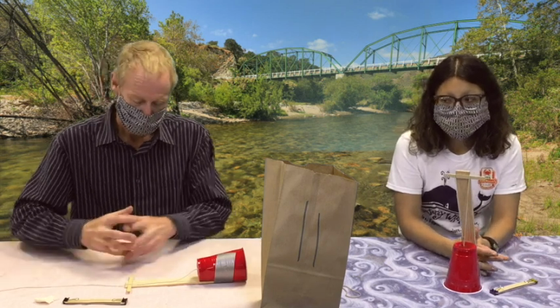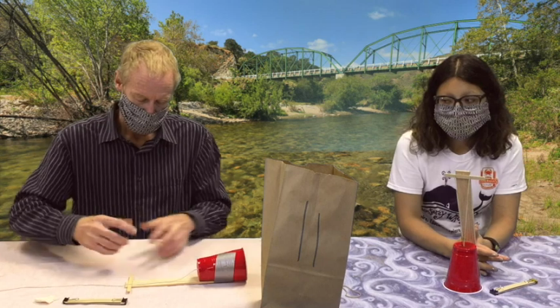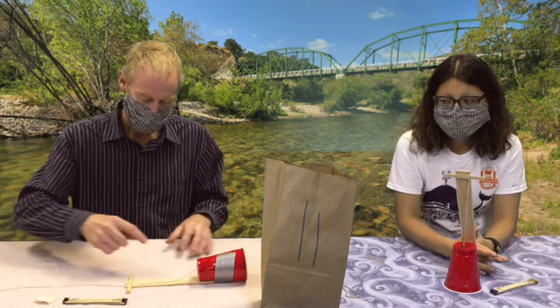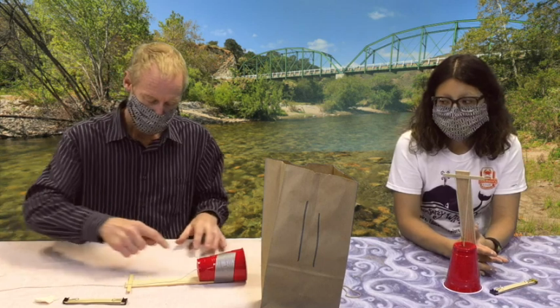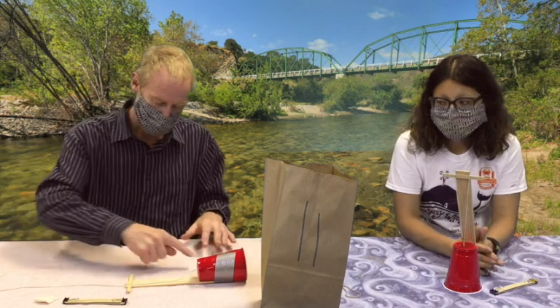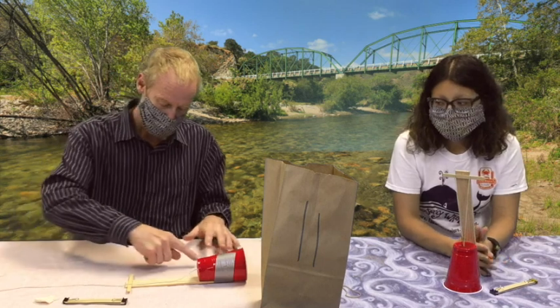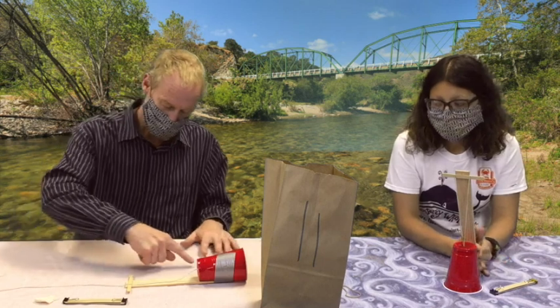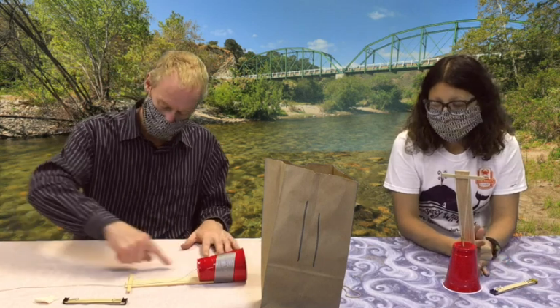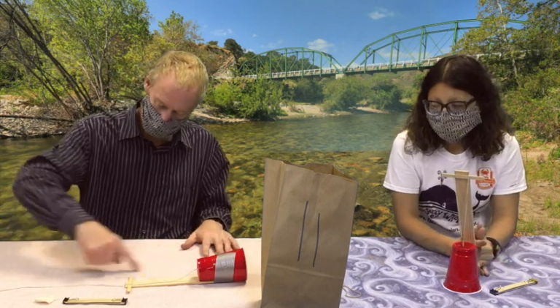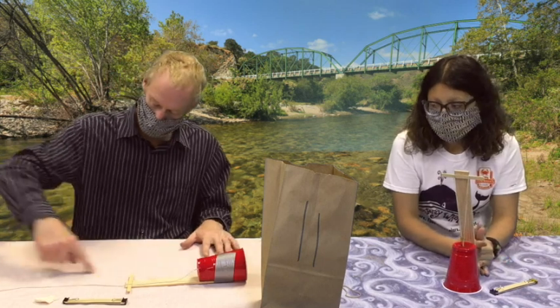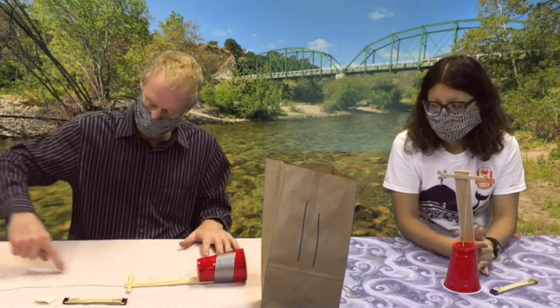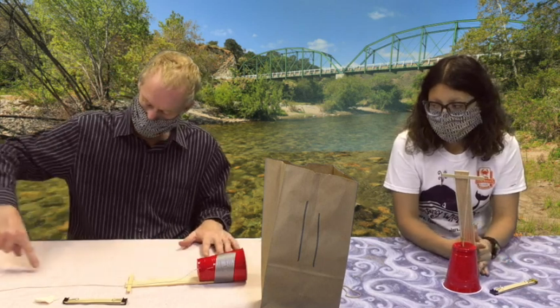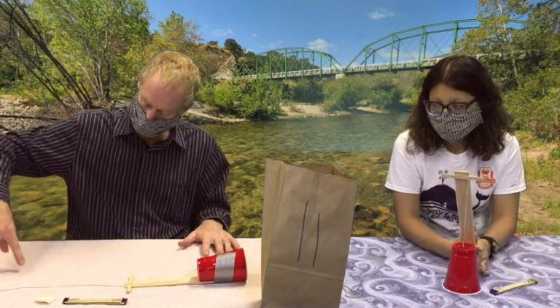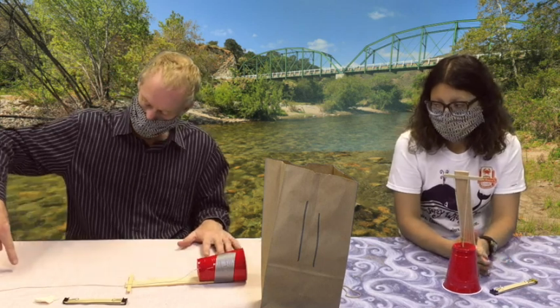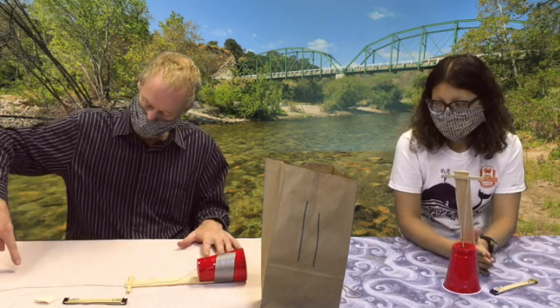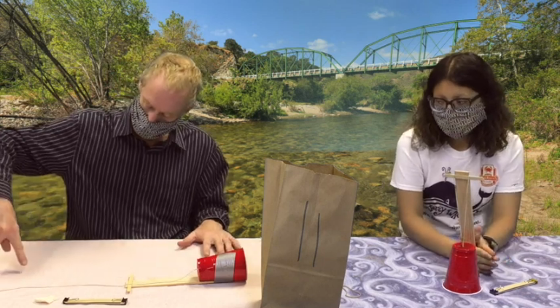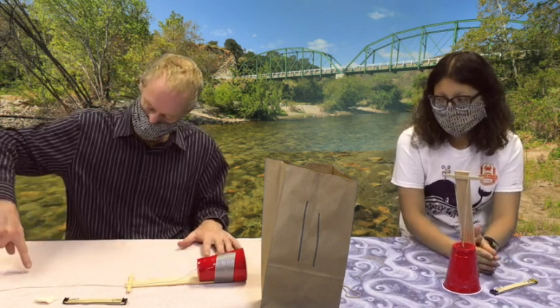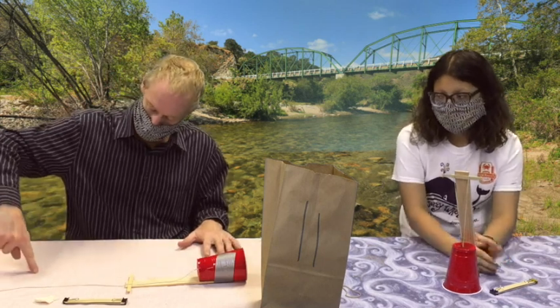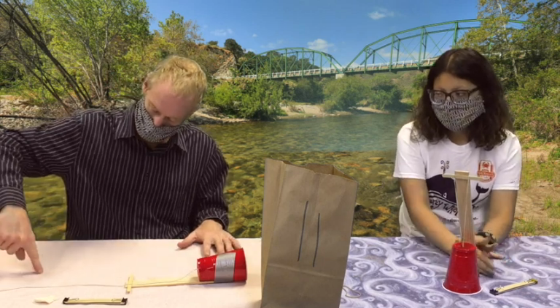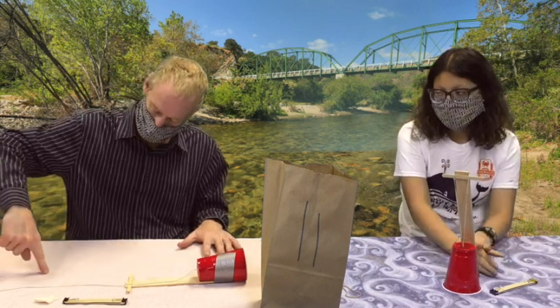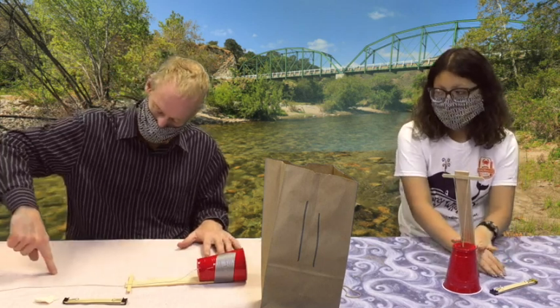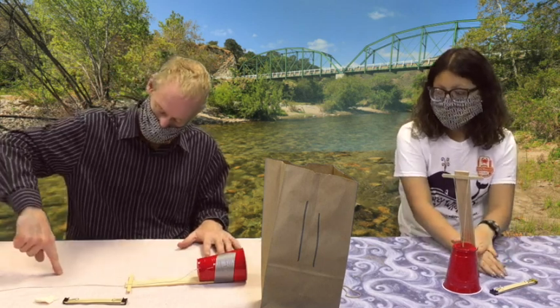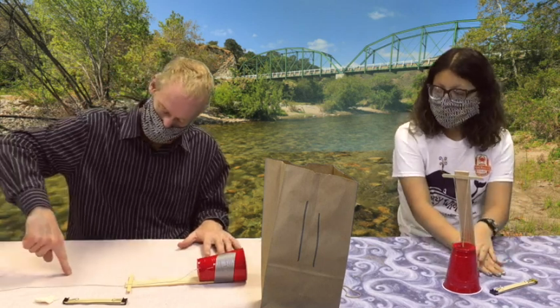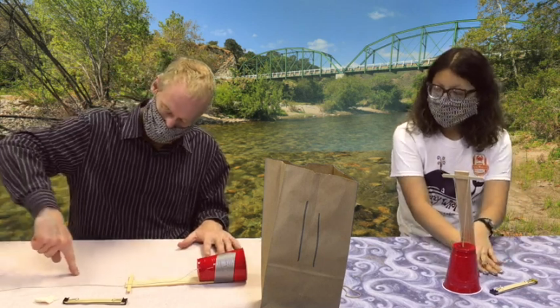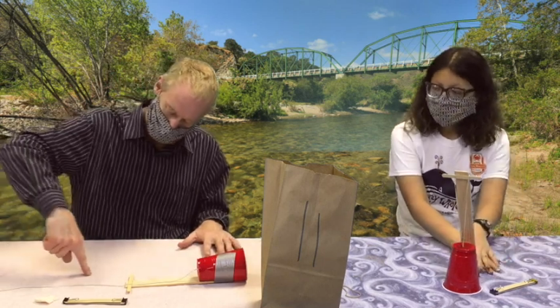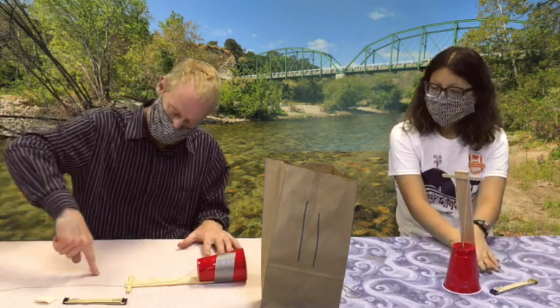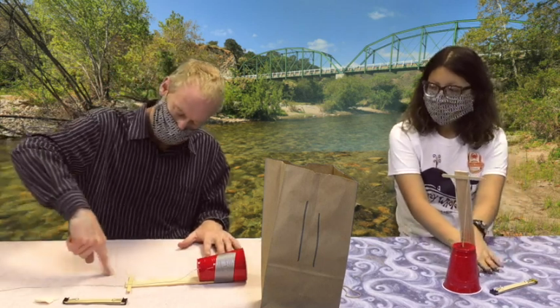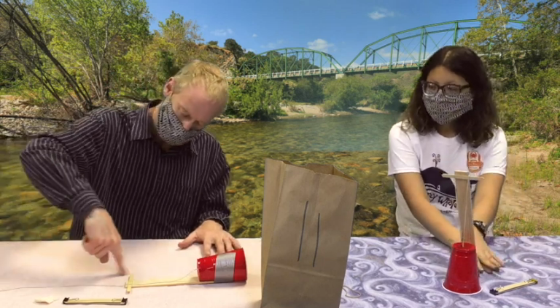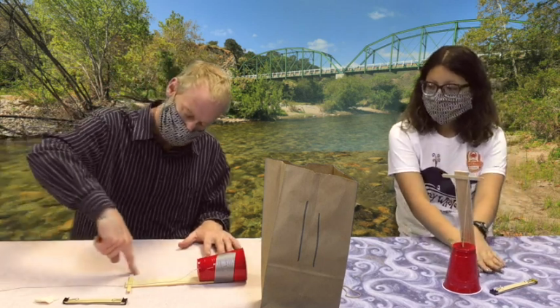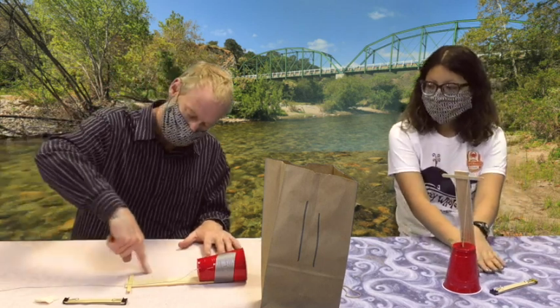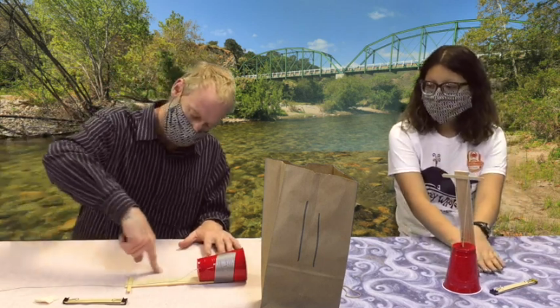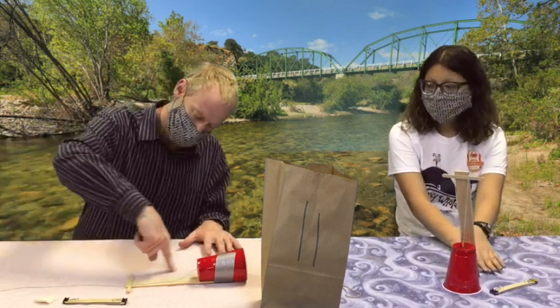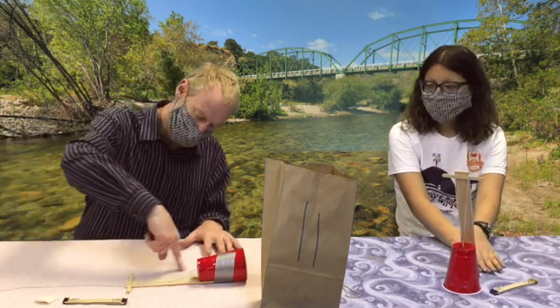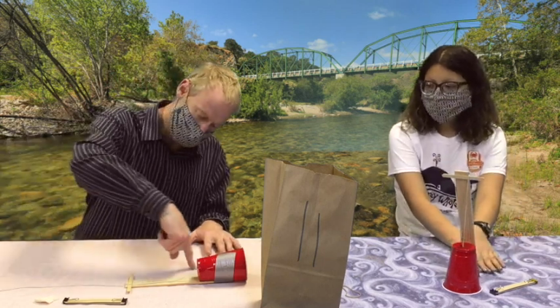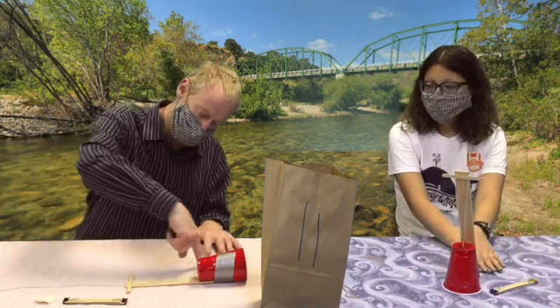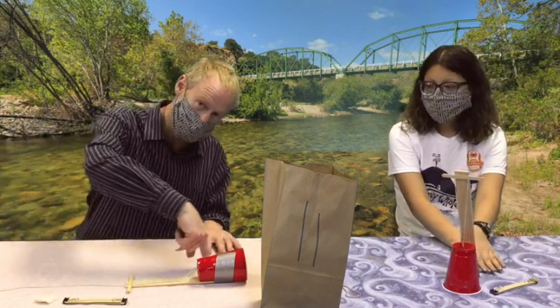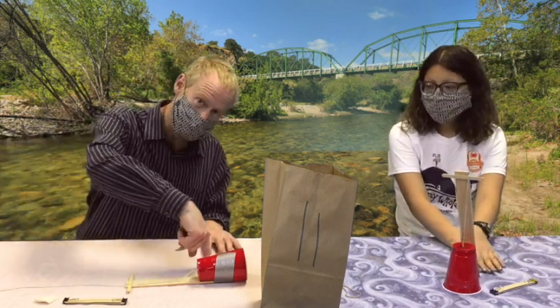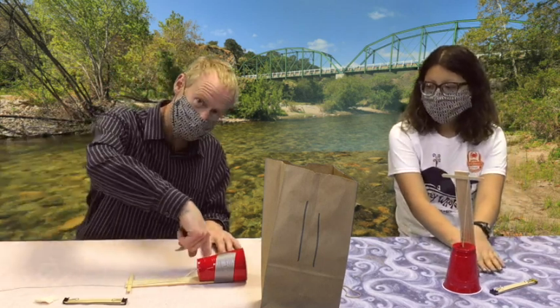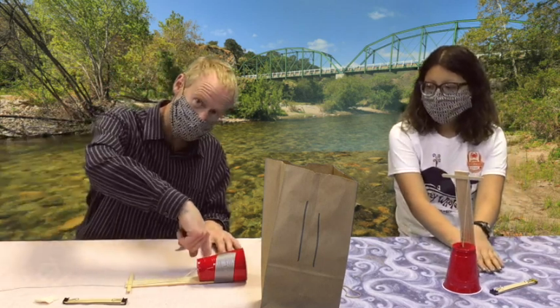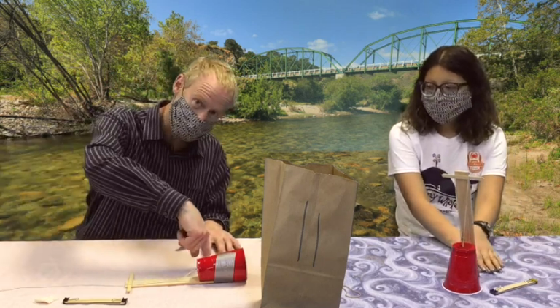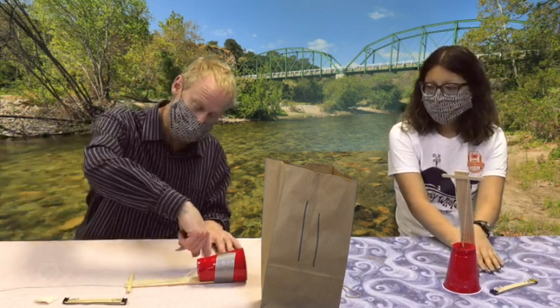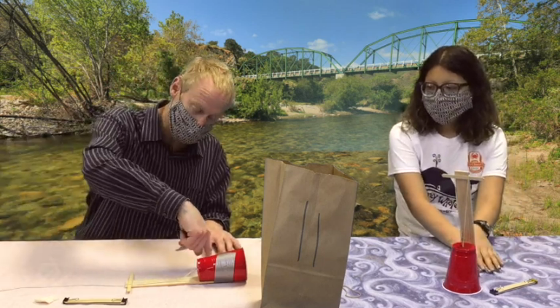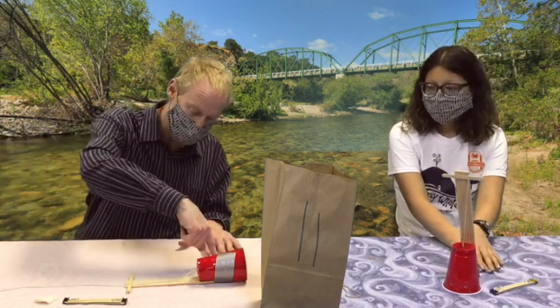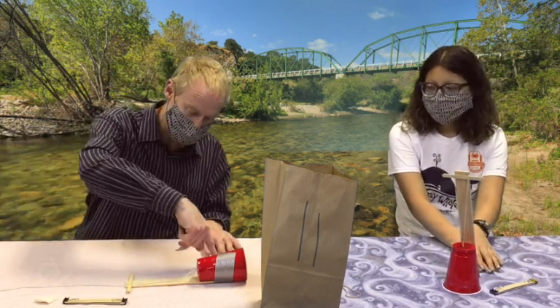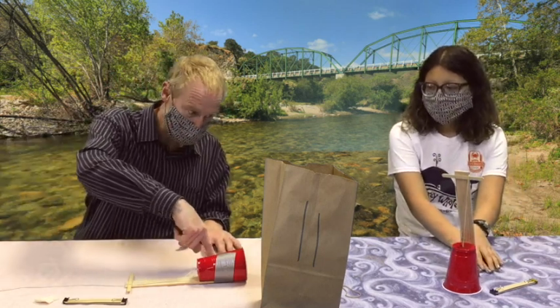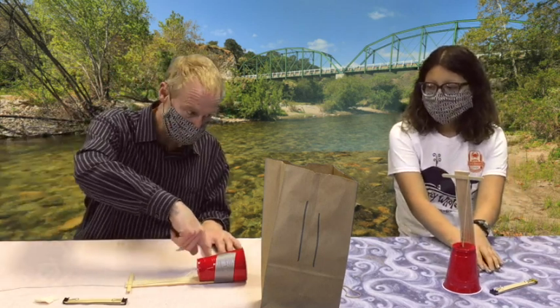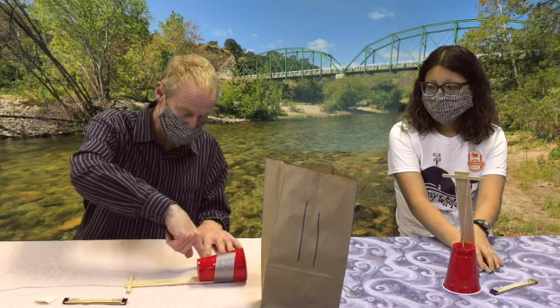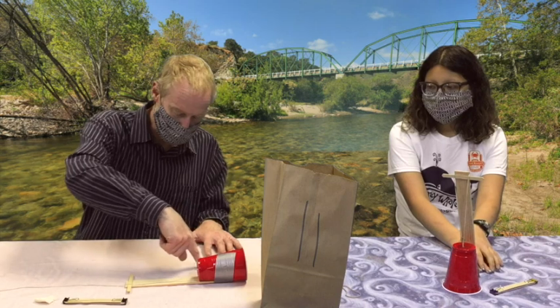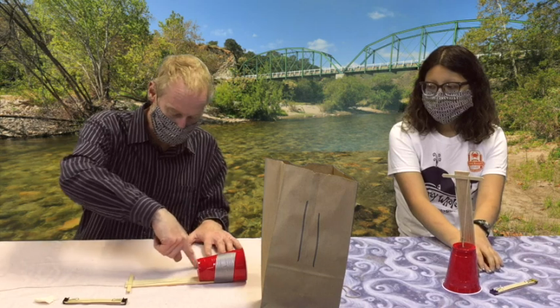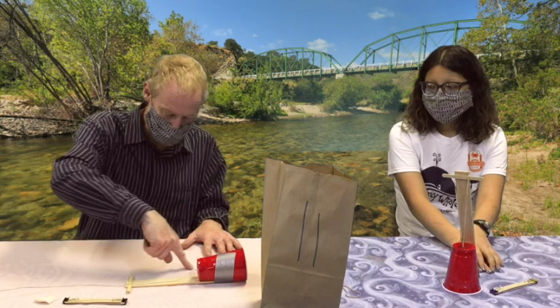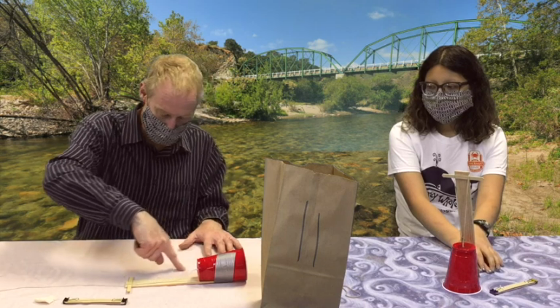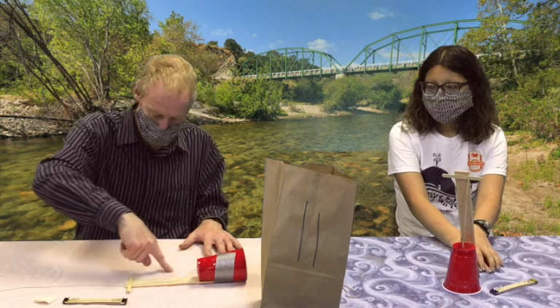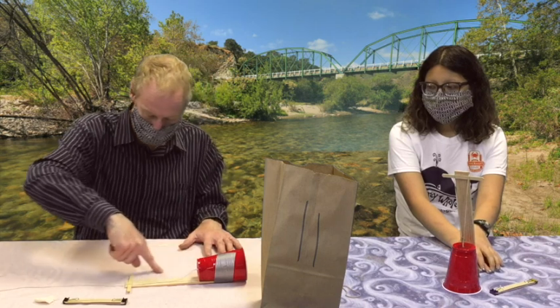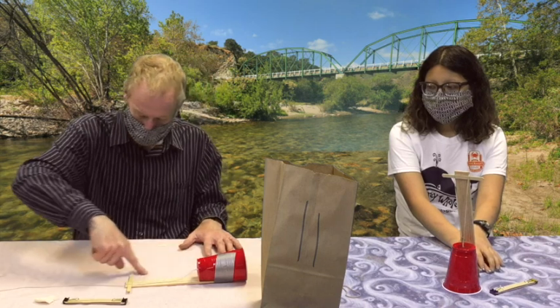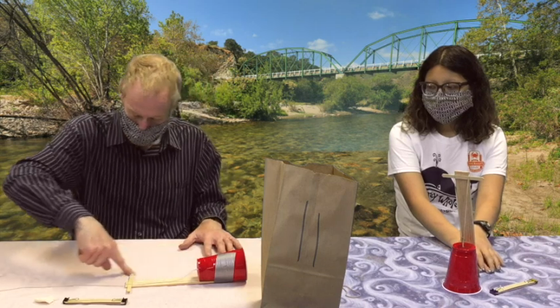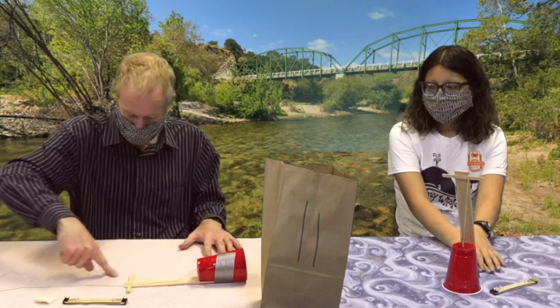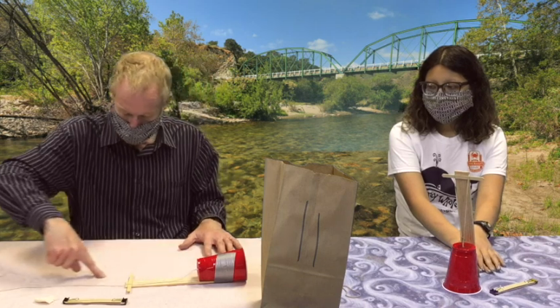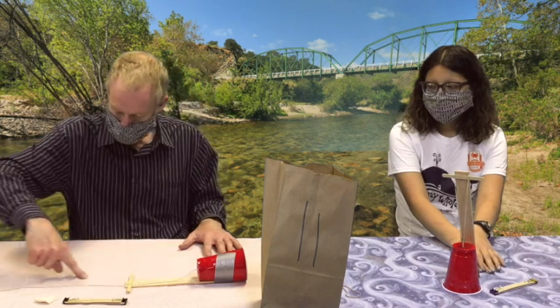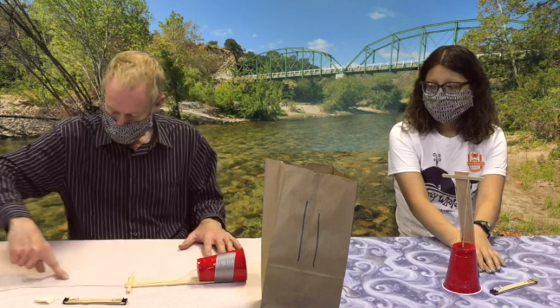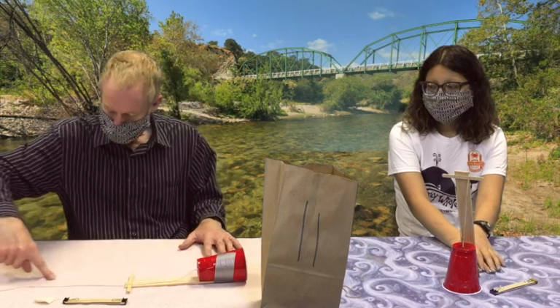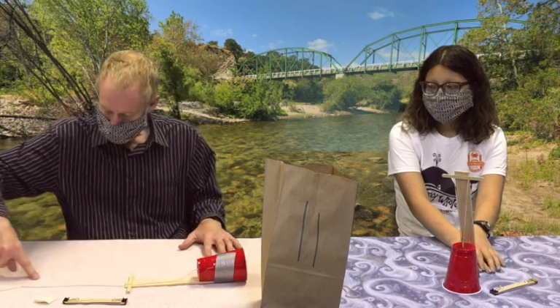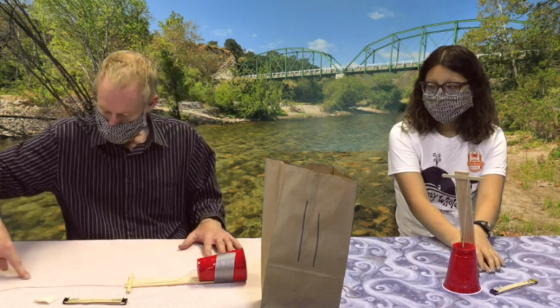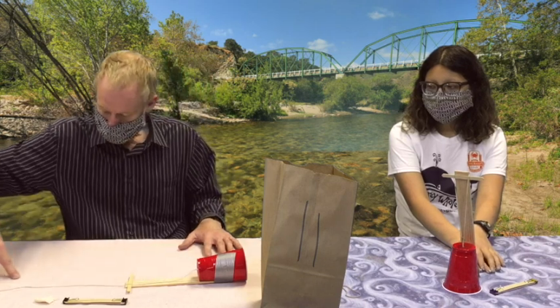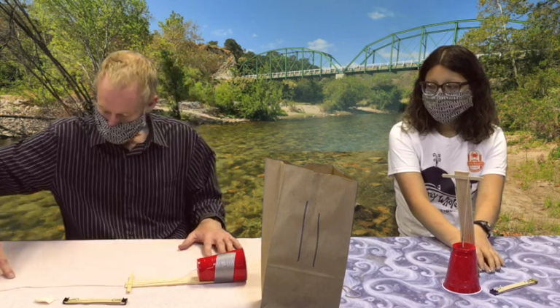It's like my finger — if I go this way, it's the slip-stick motion. If I go this way, it's just sliding.